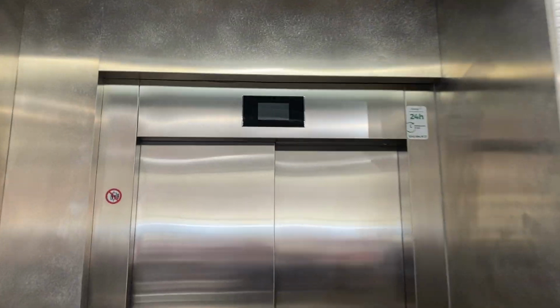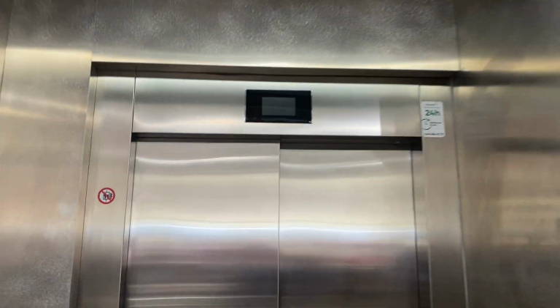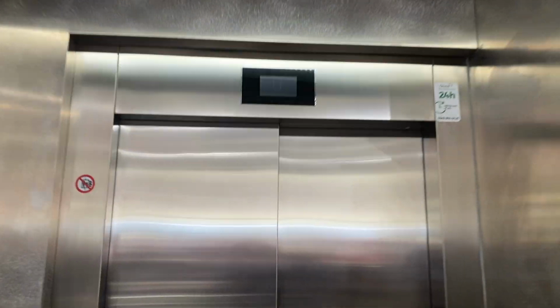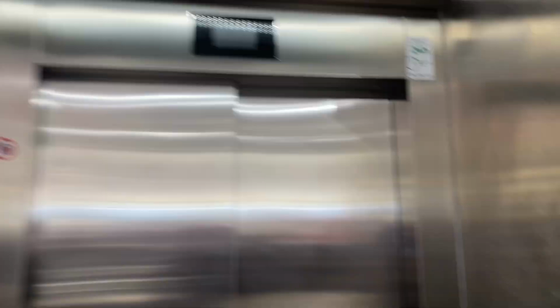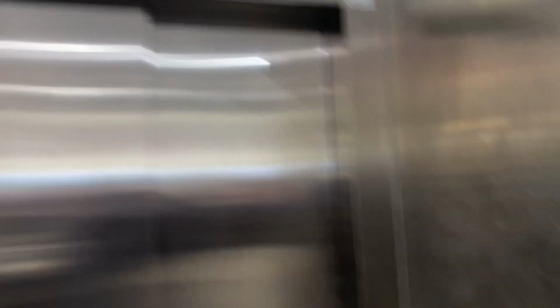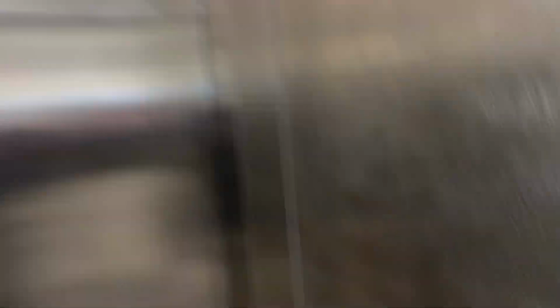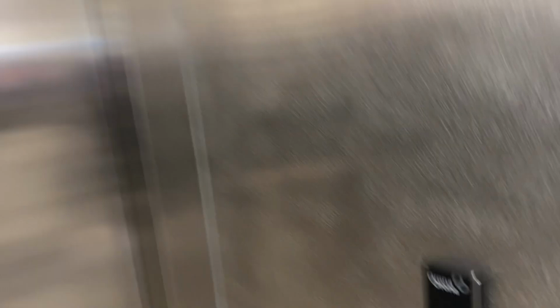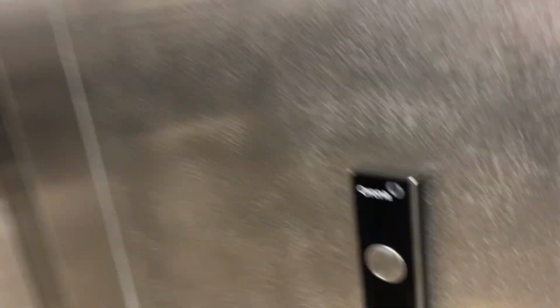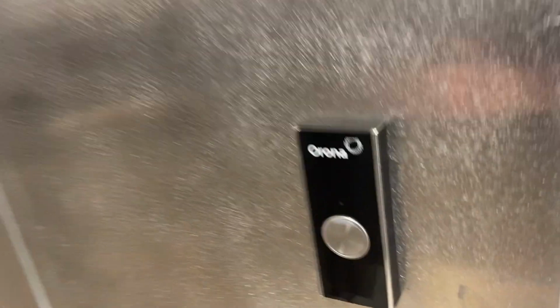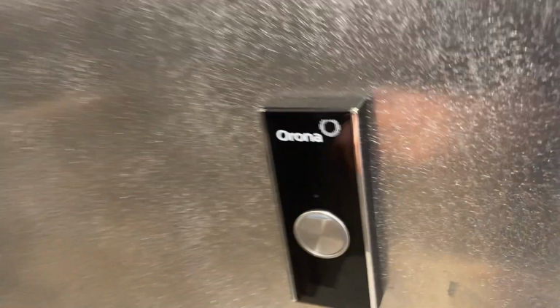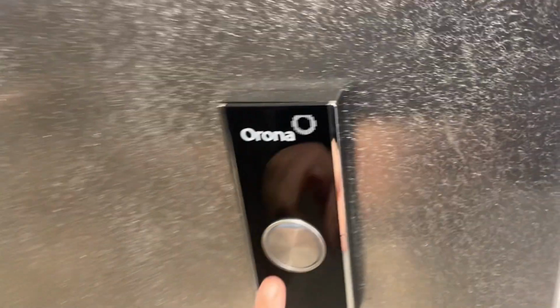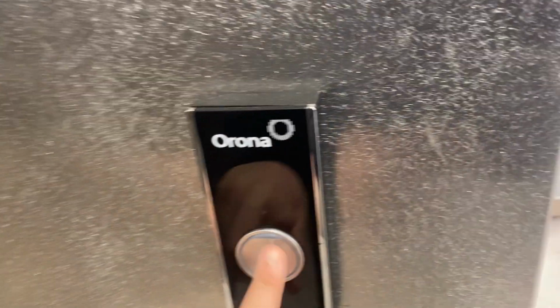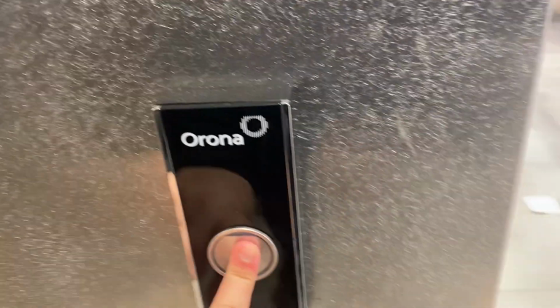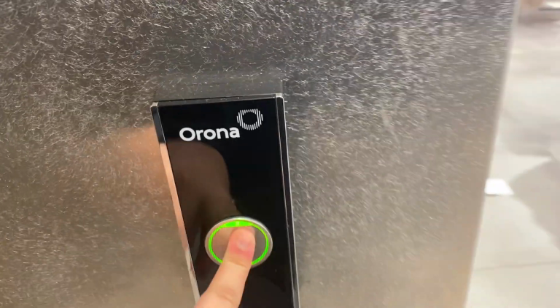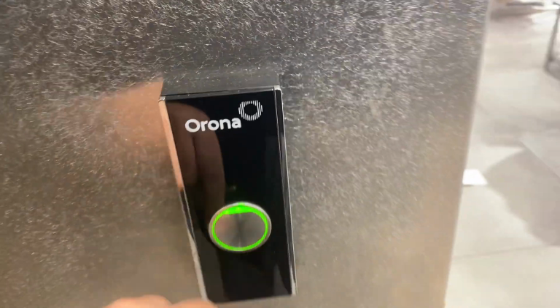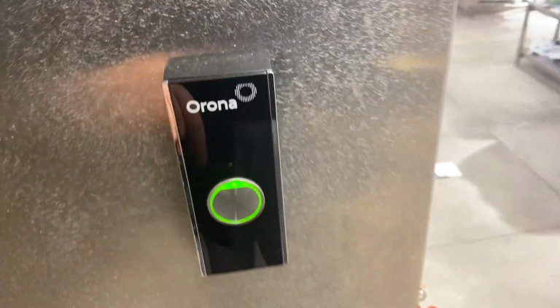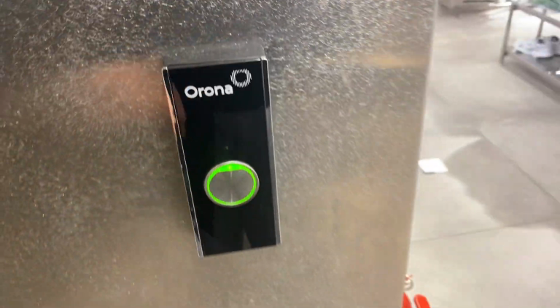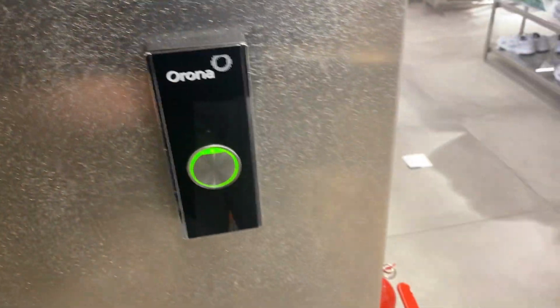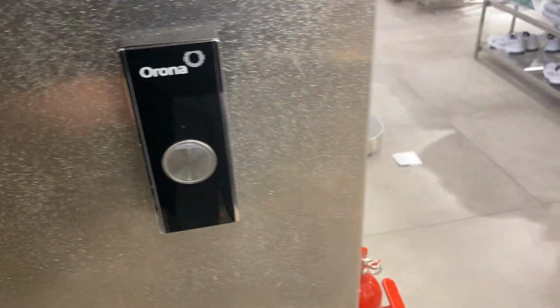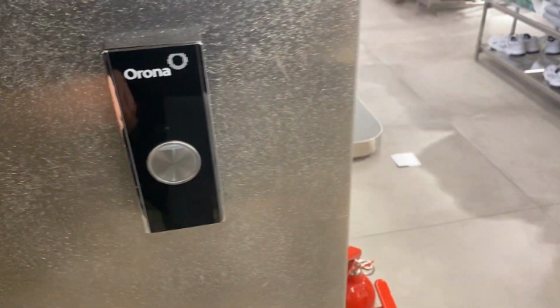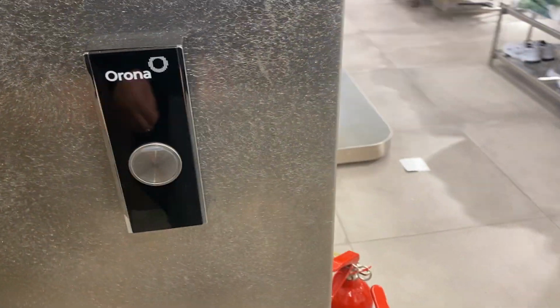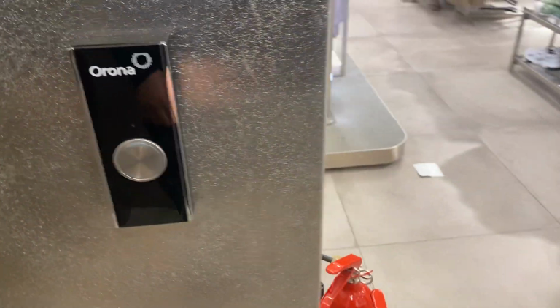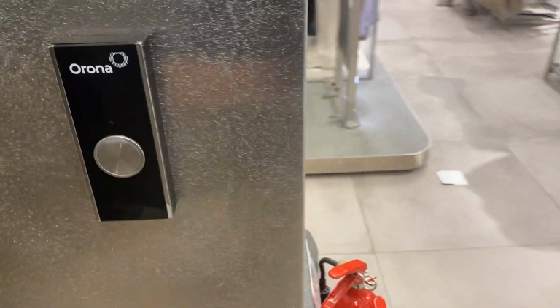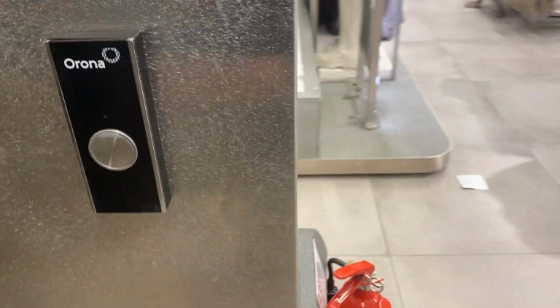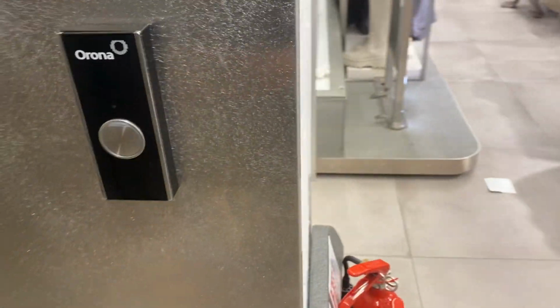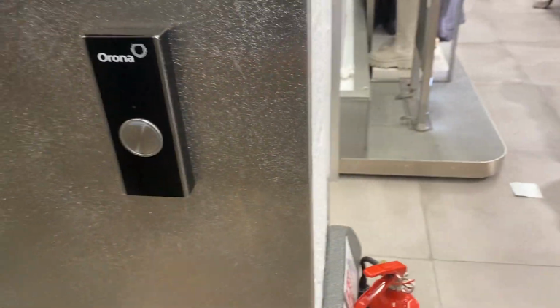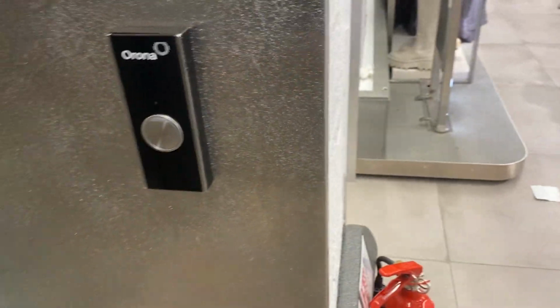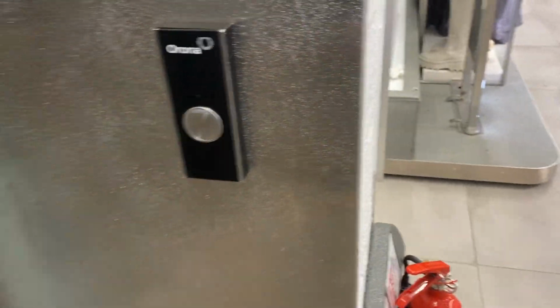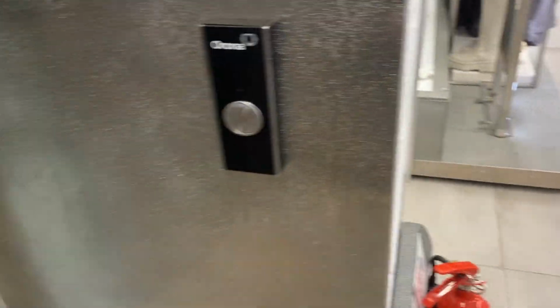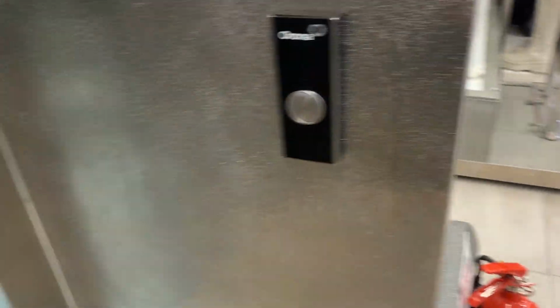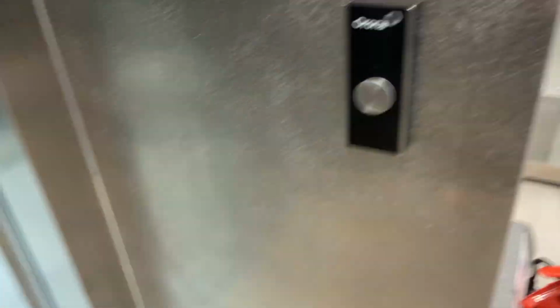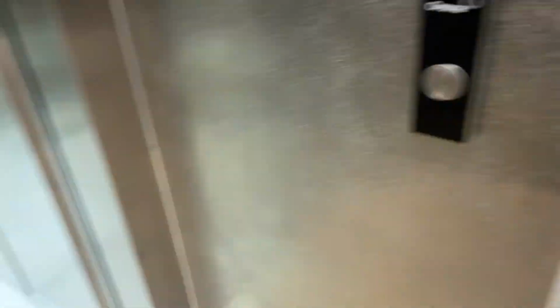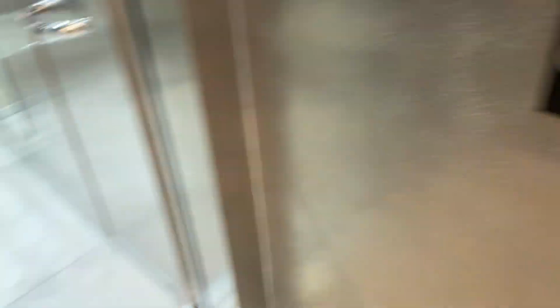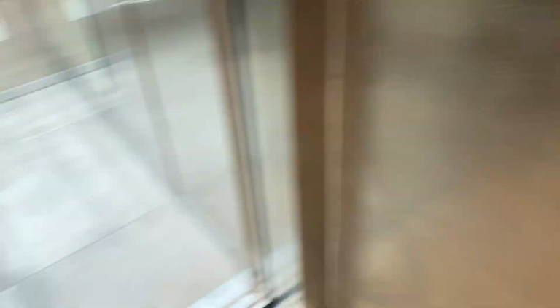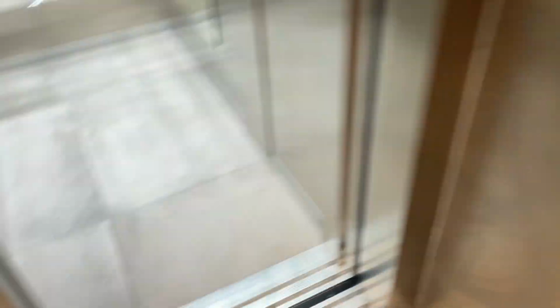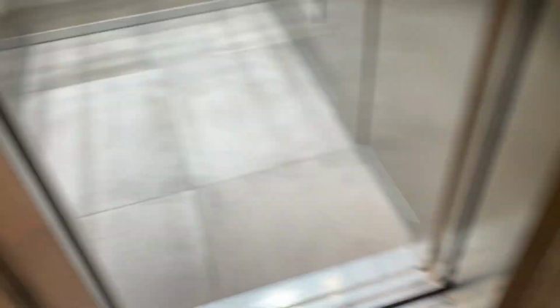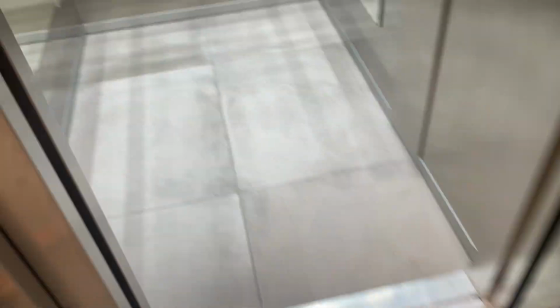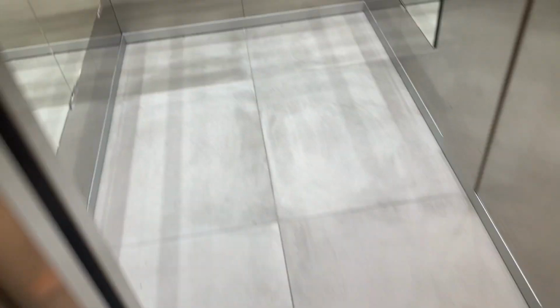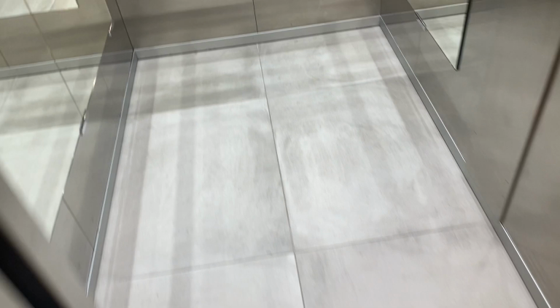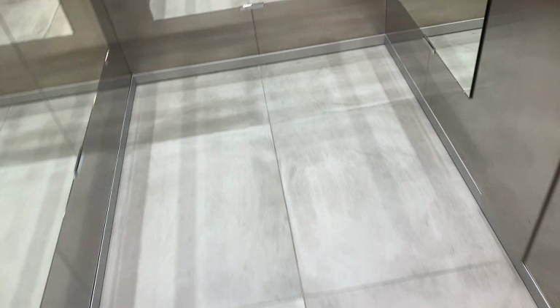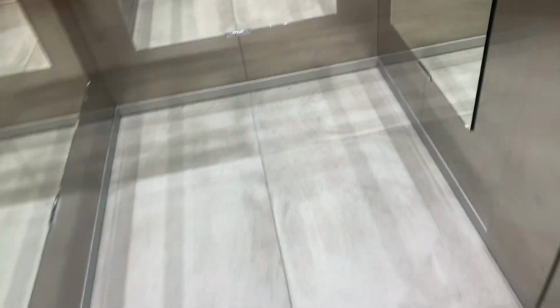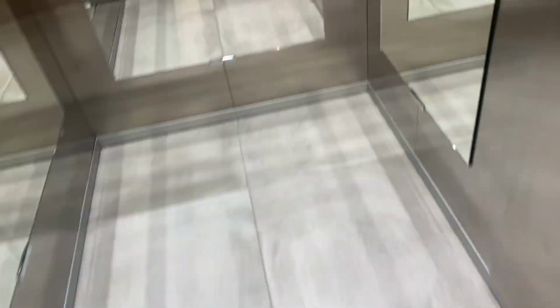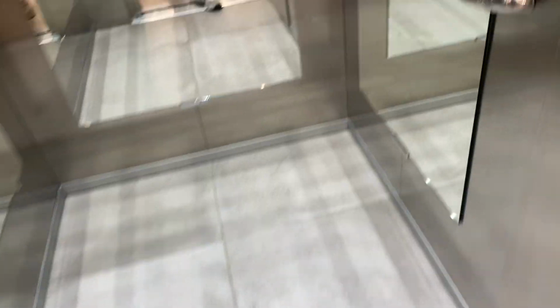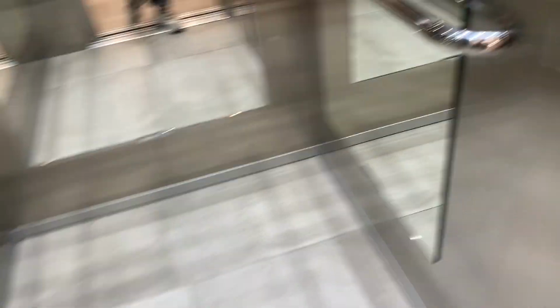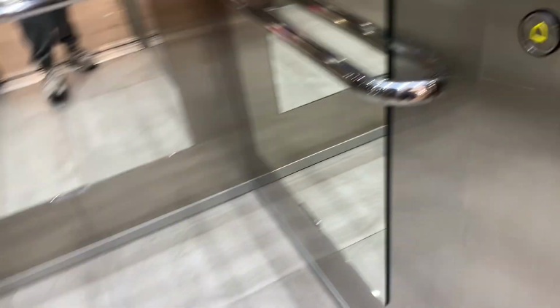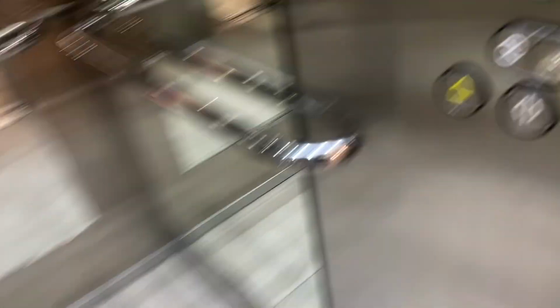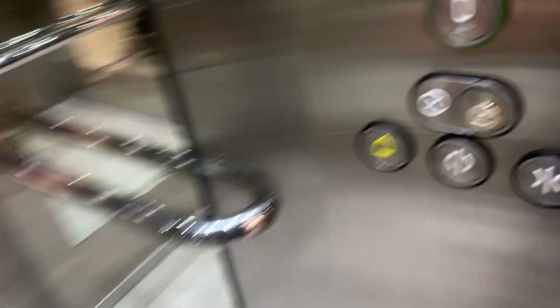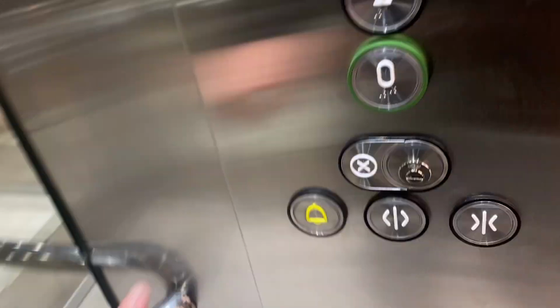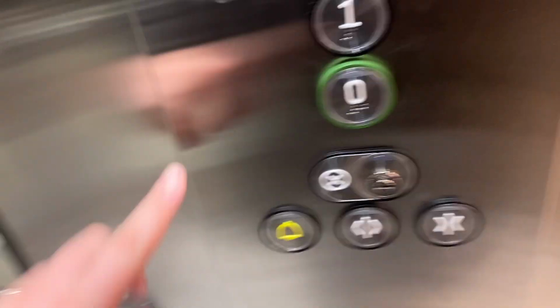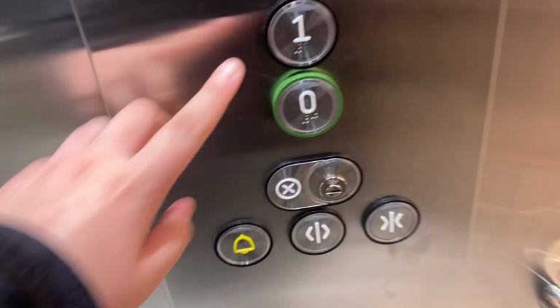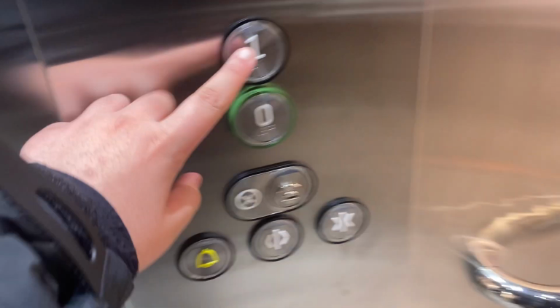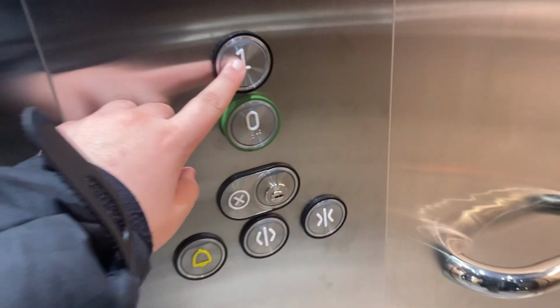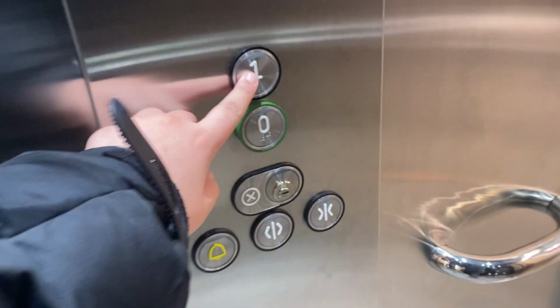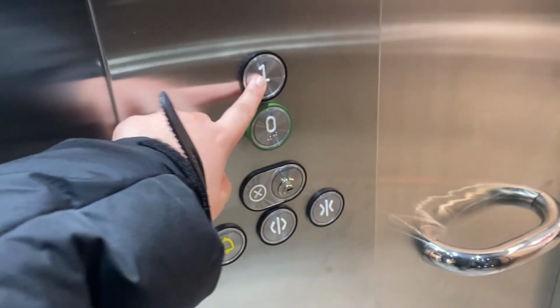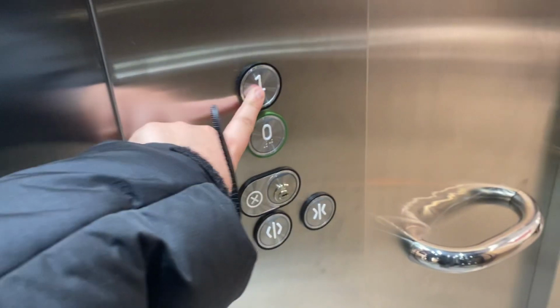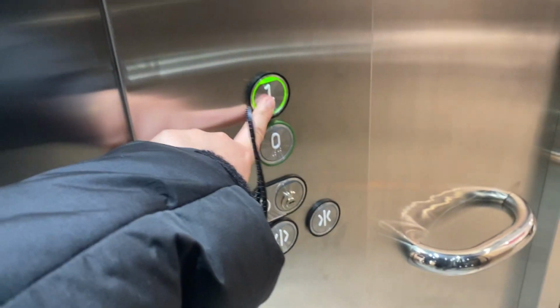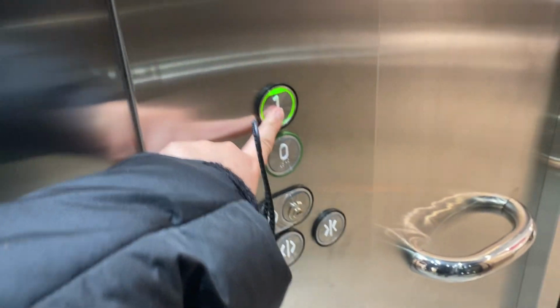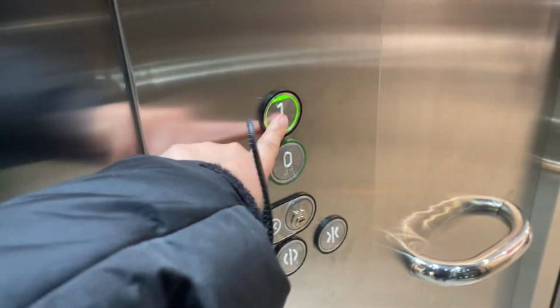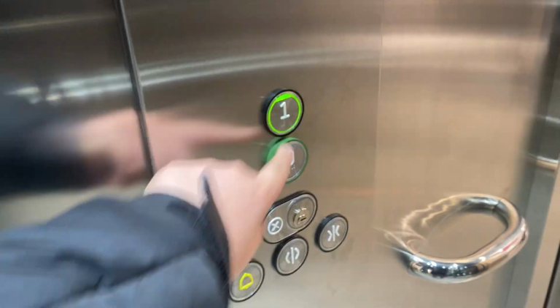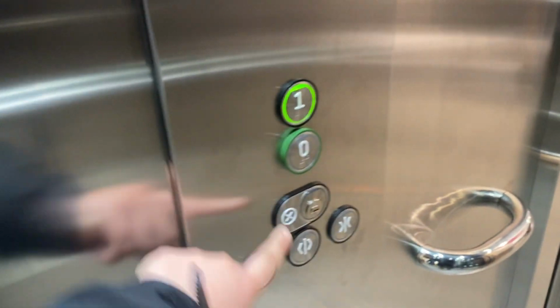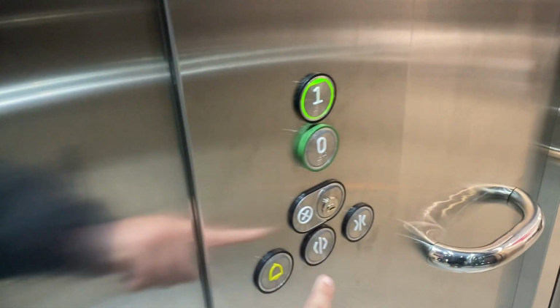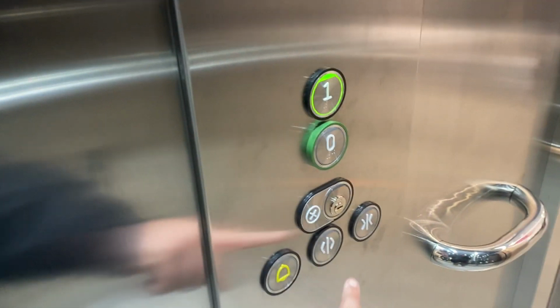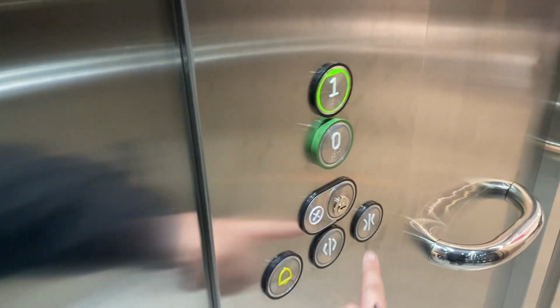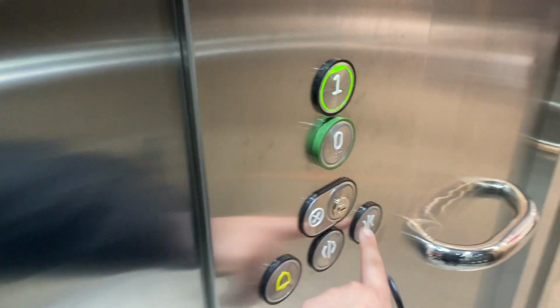This is the elevator at the Pull & Bear. Whistler's up inside a set of safety, is it Orona? It's up to one.